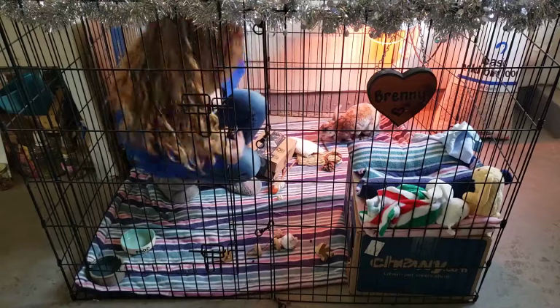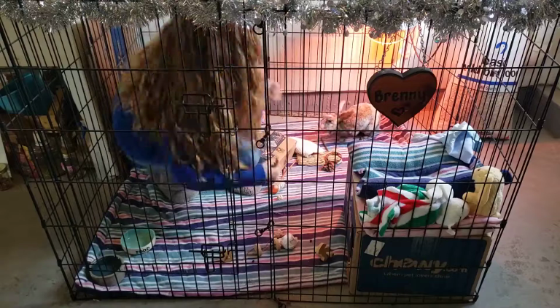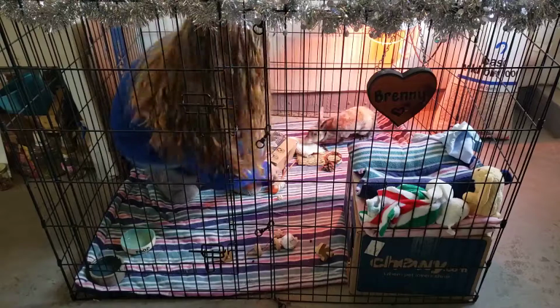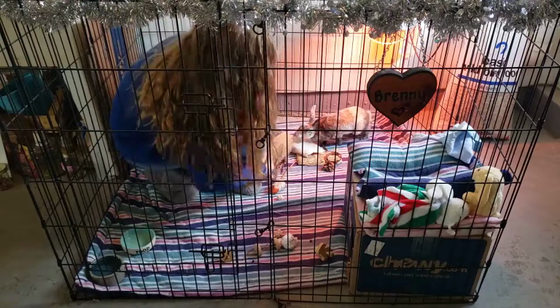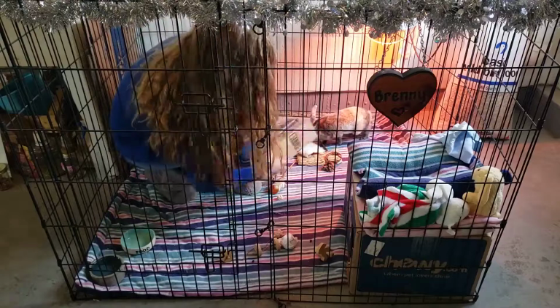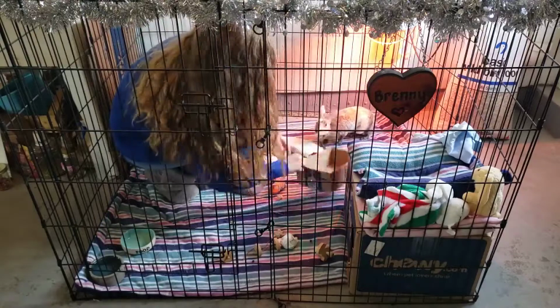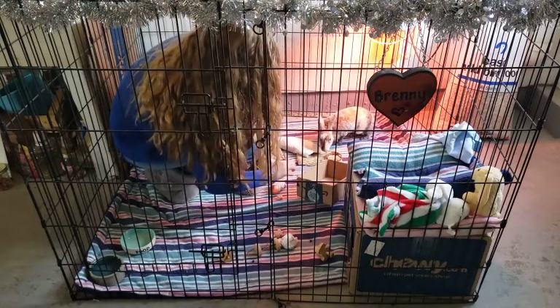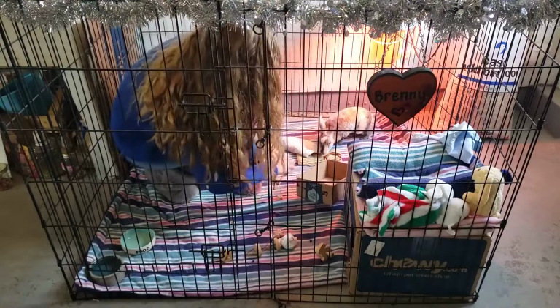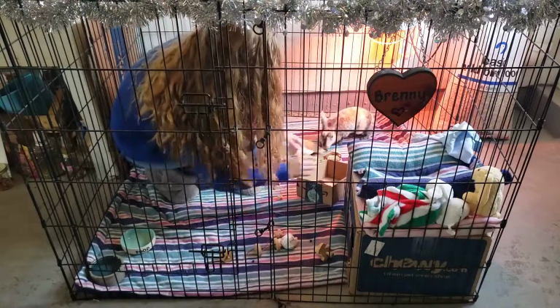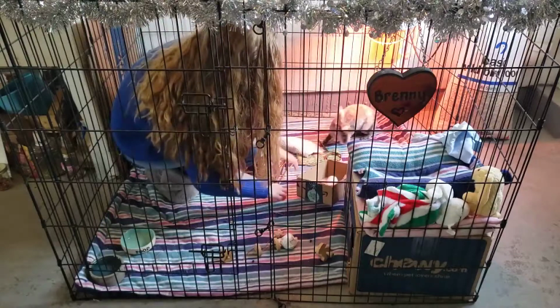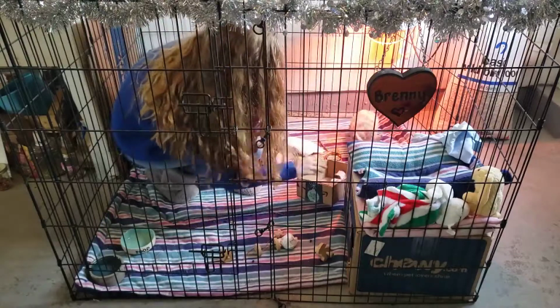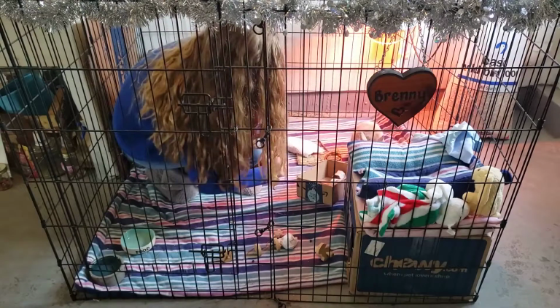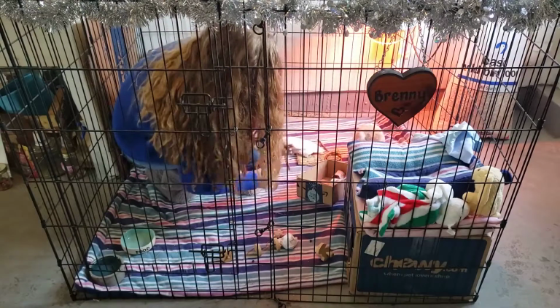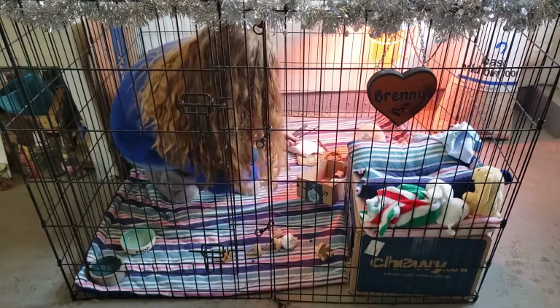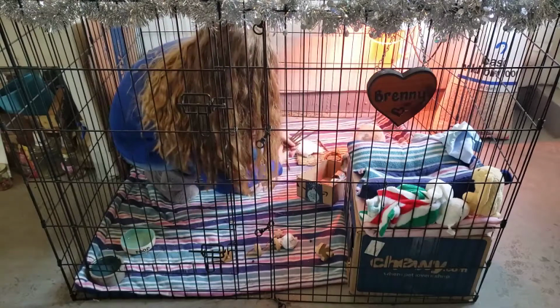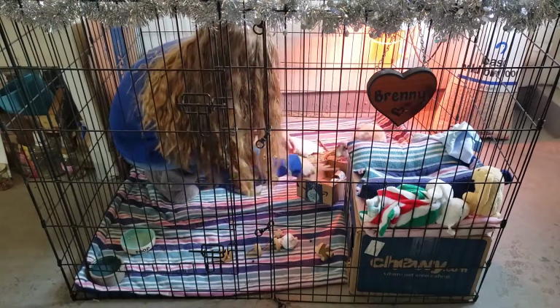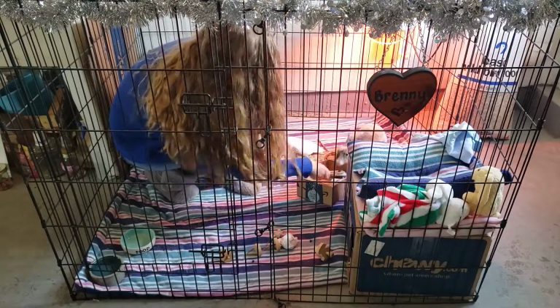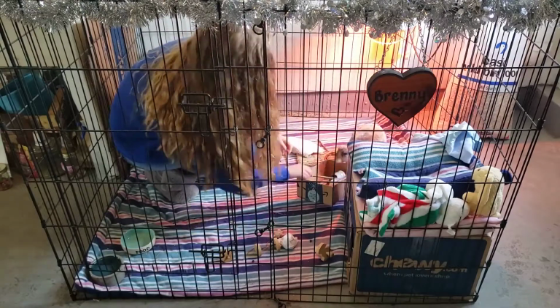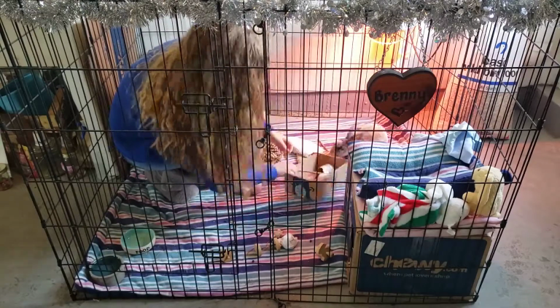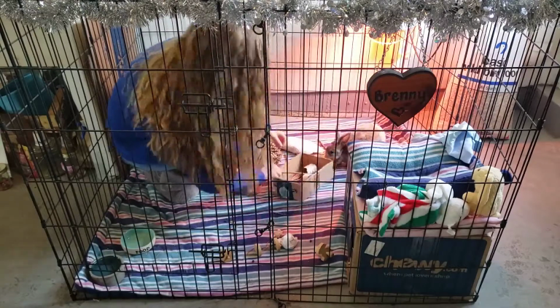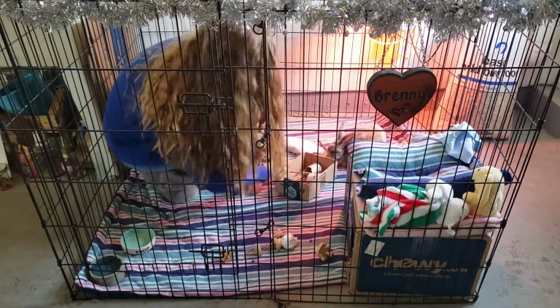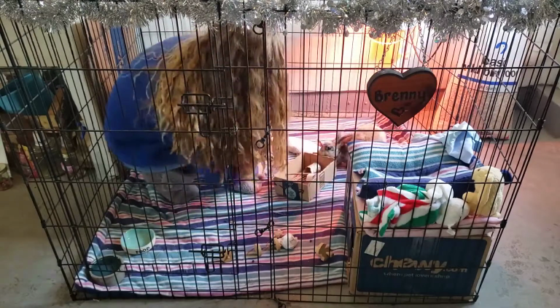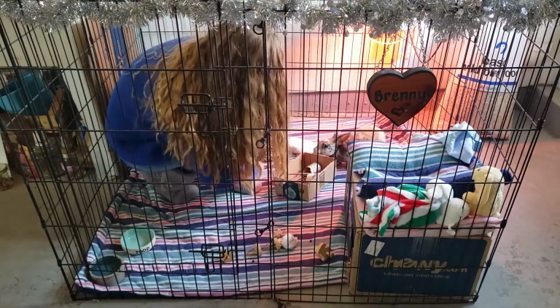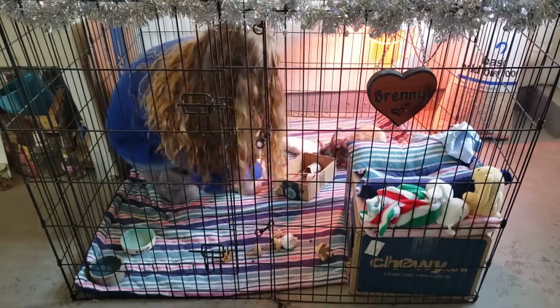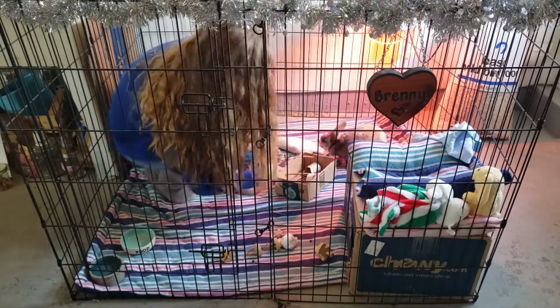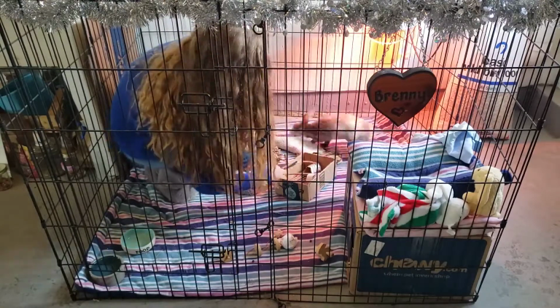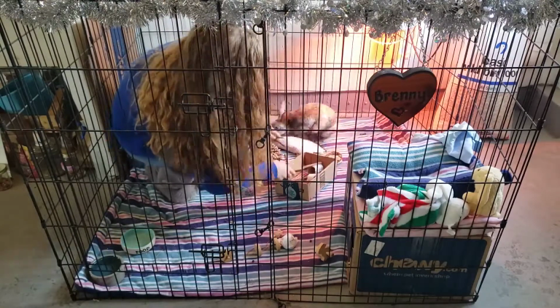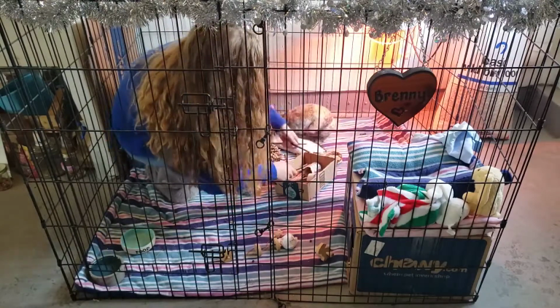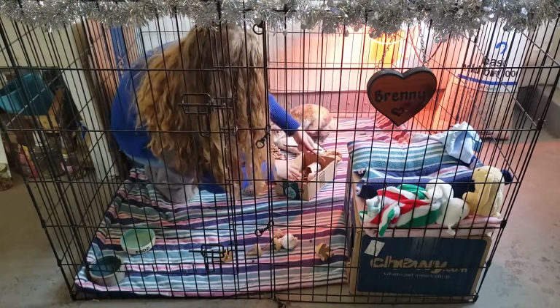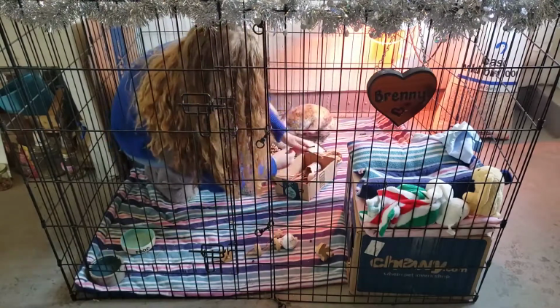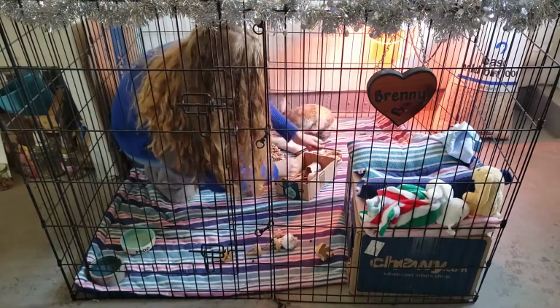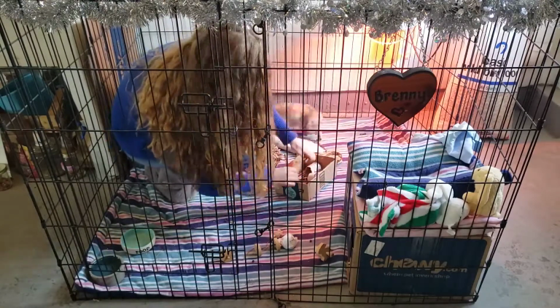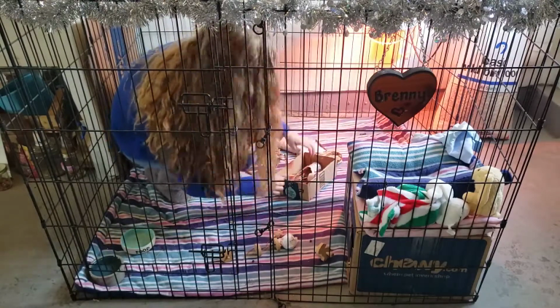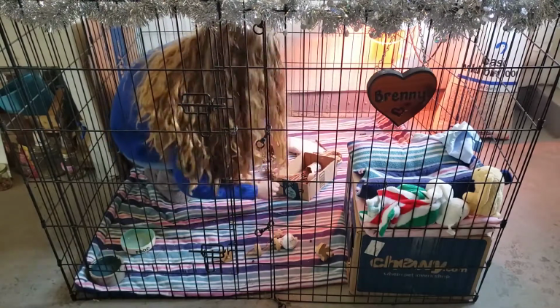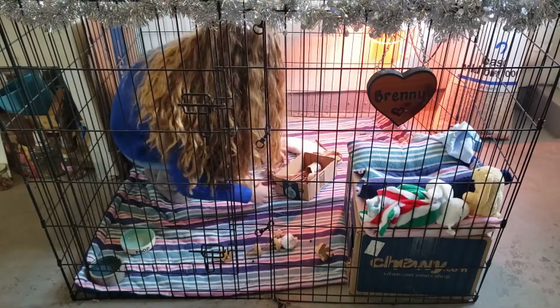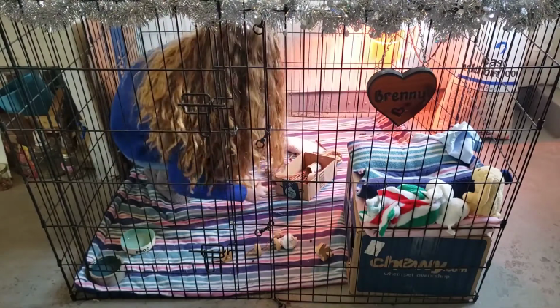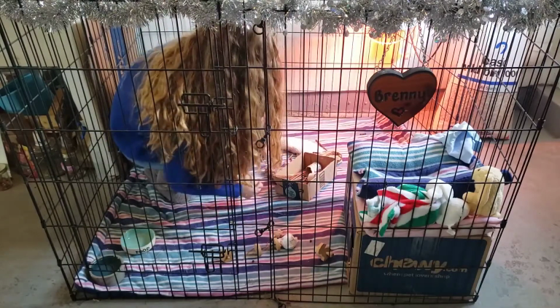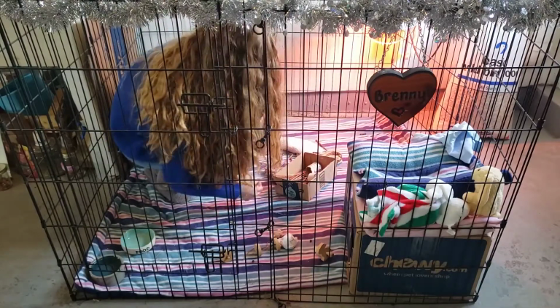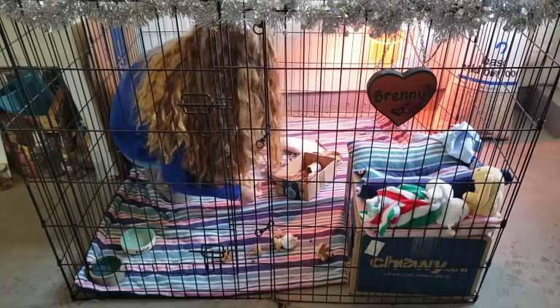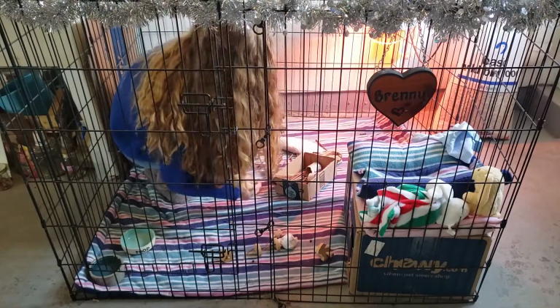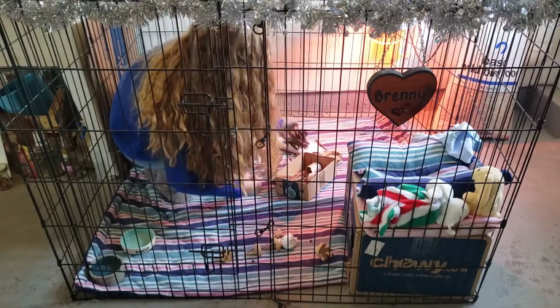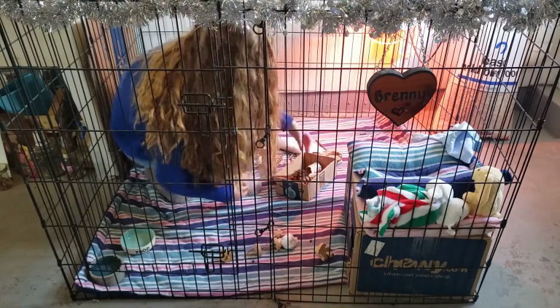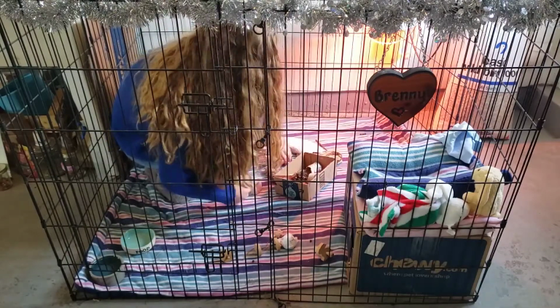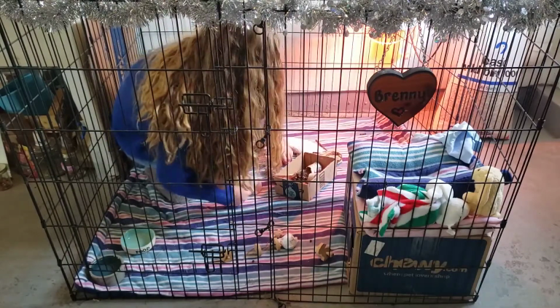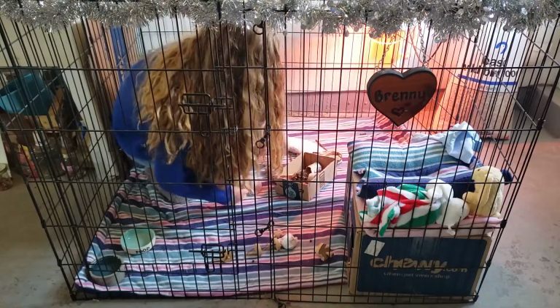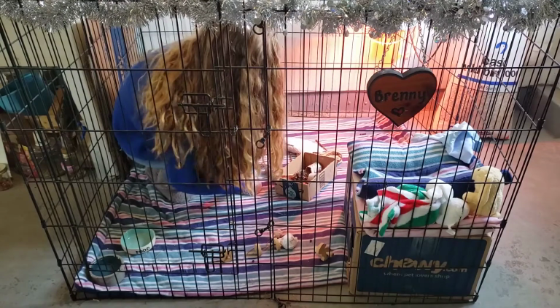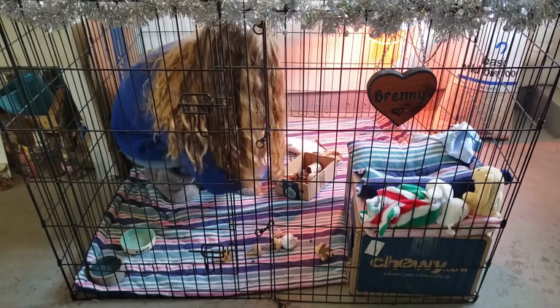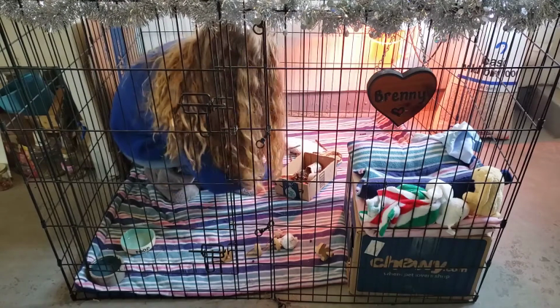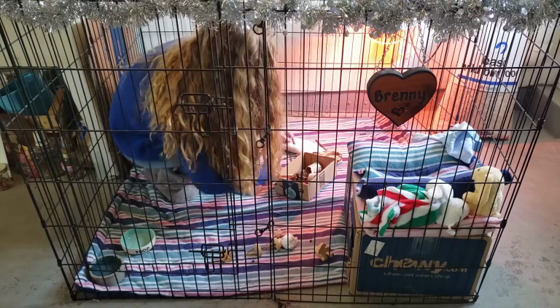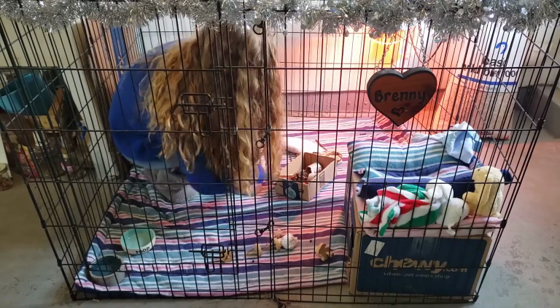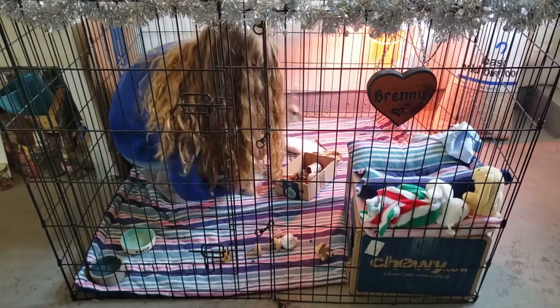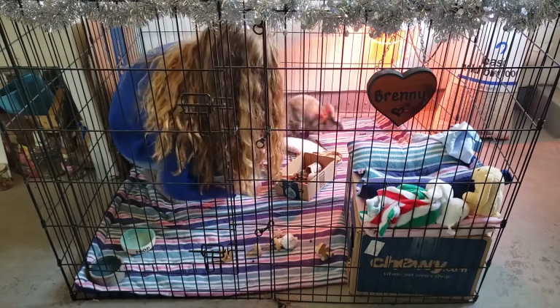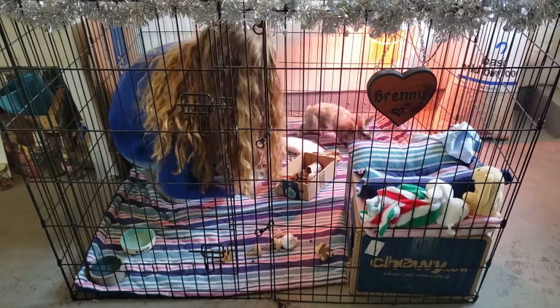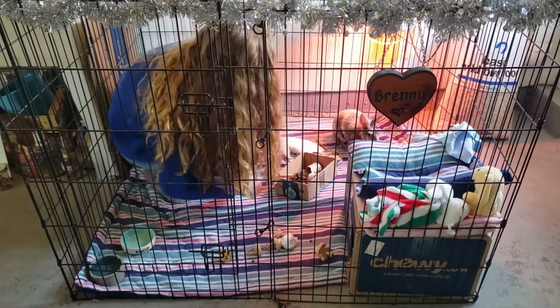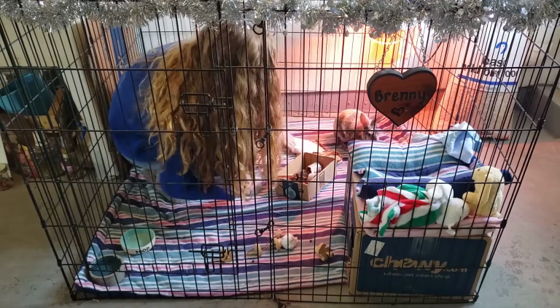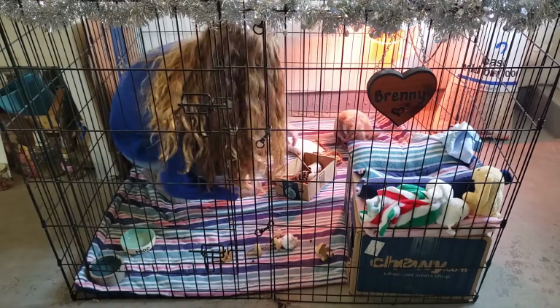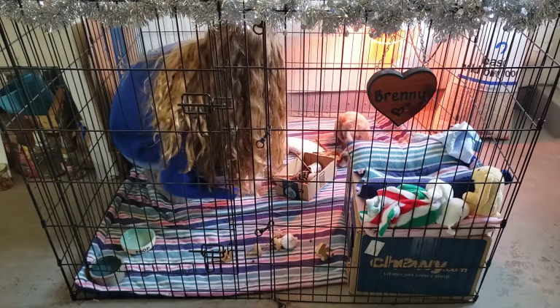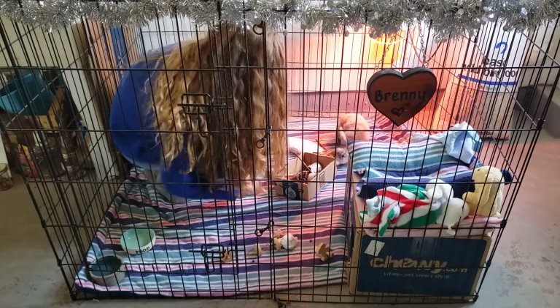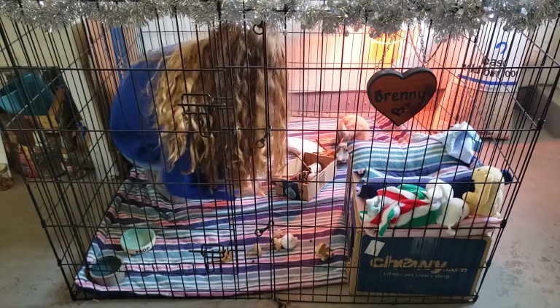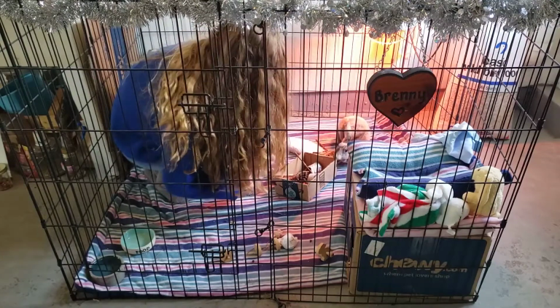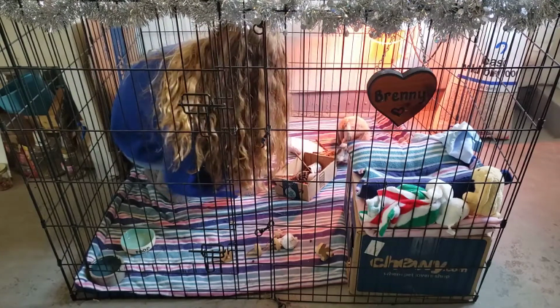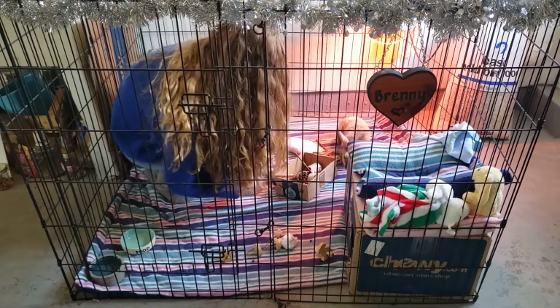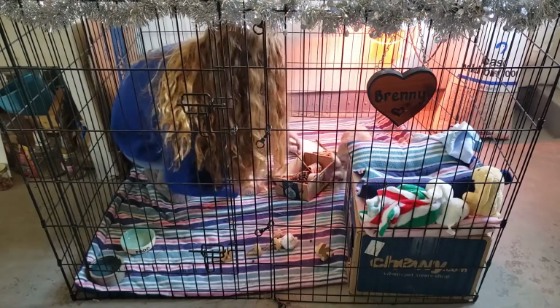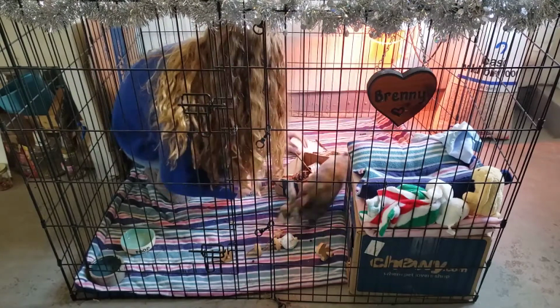So the first thing I'm going to do is clean up the toys and put them in this little box that I have.